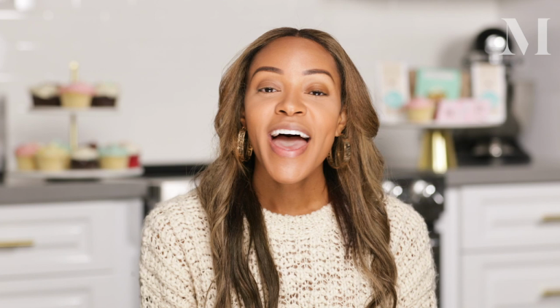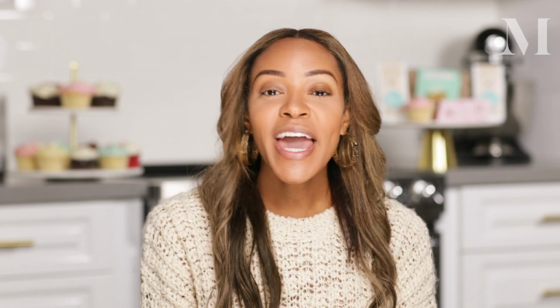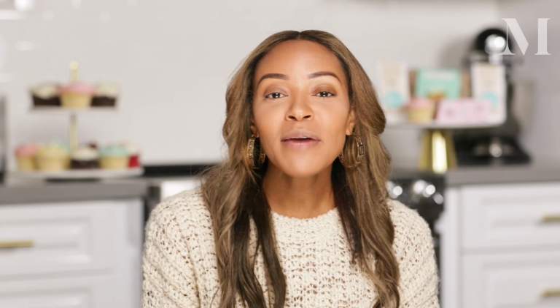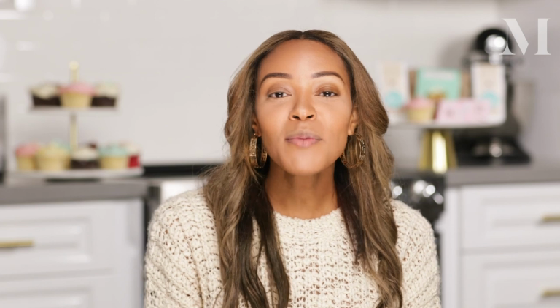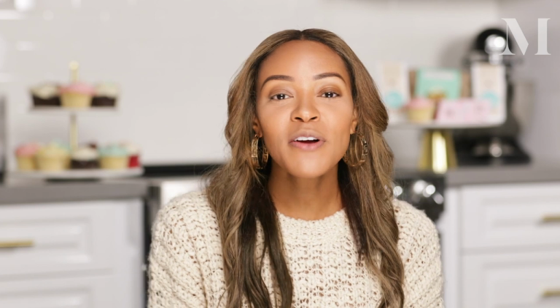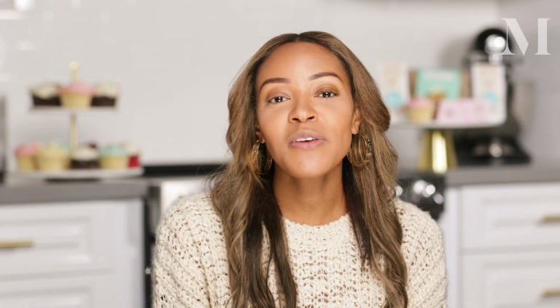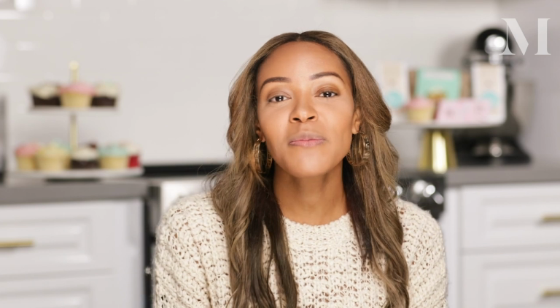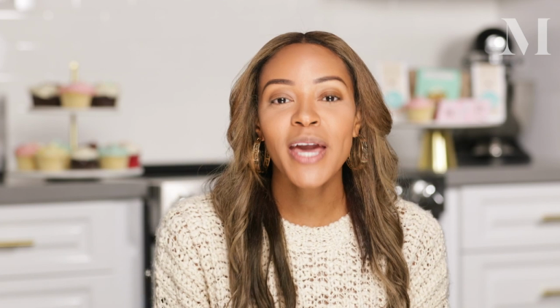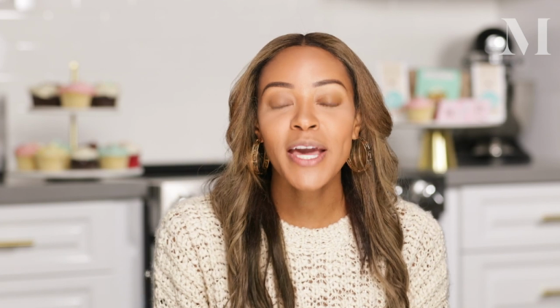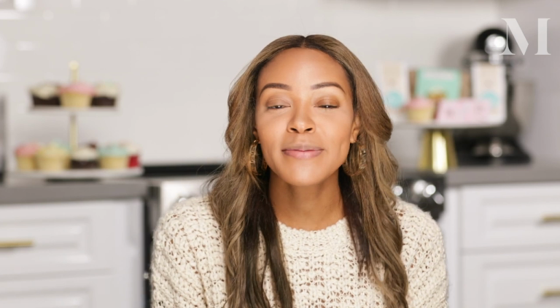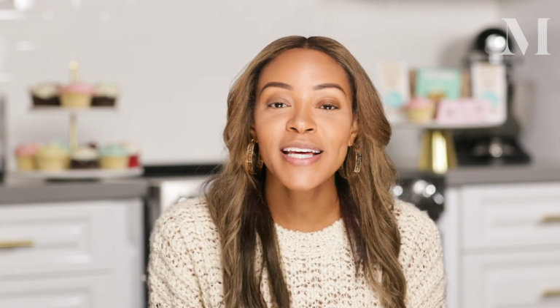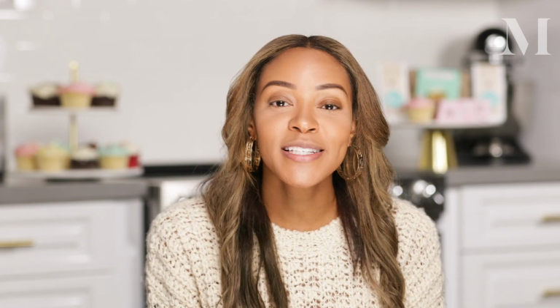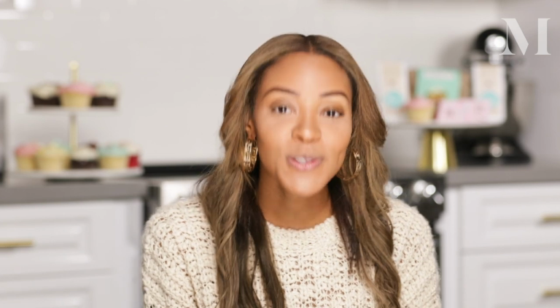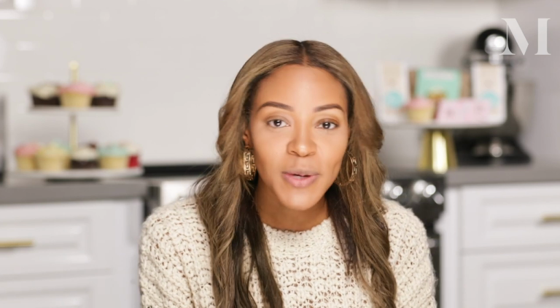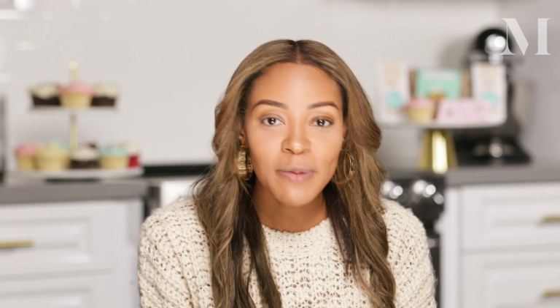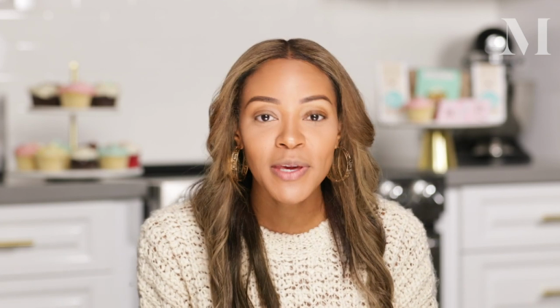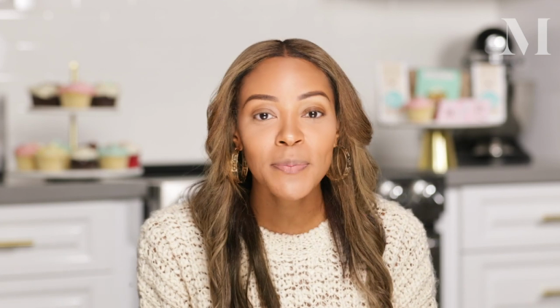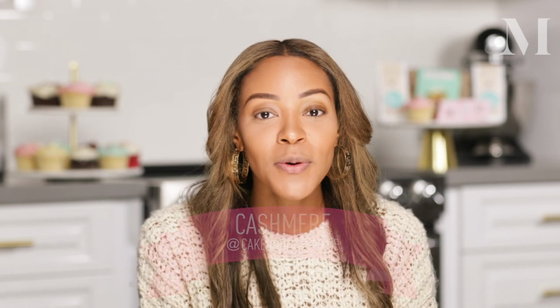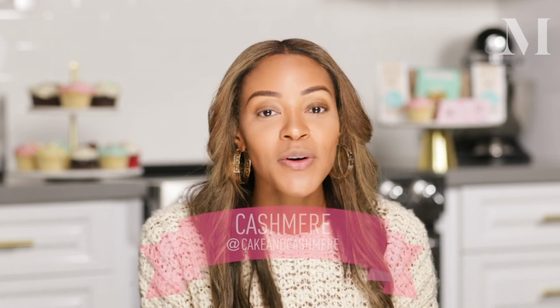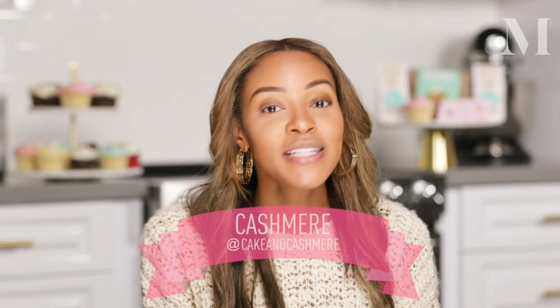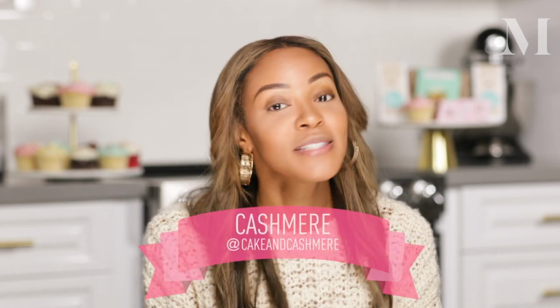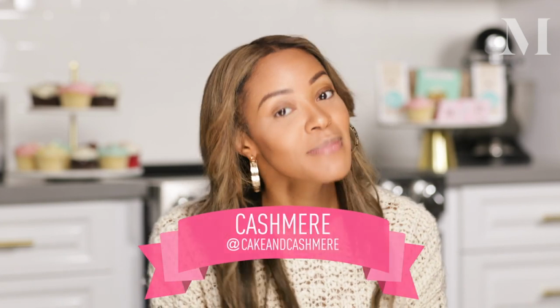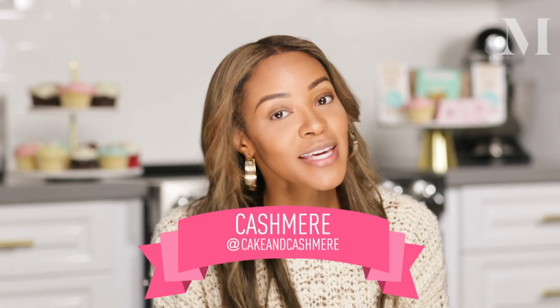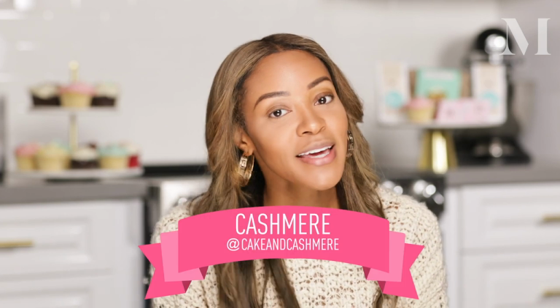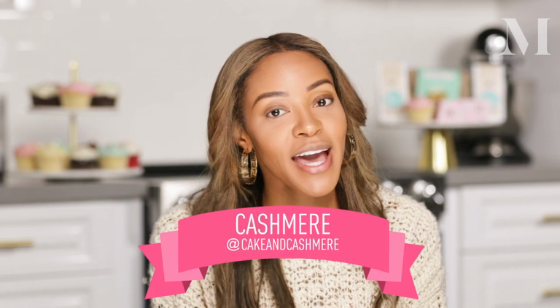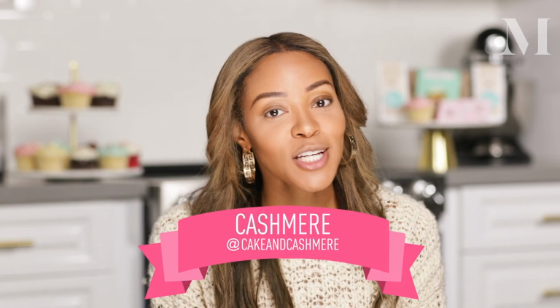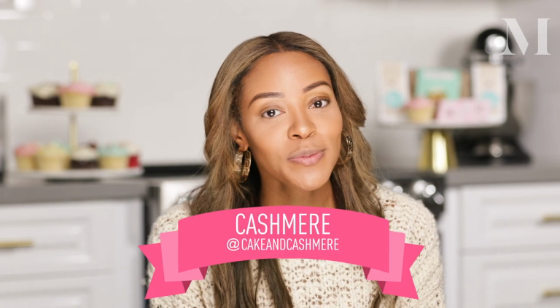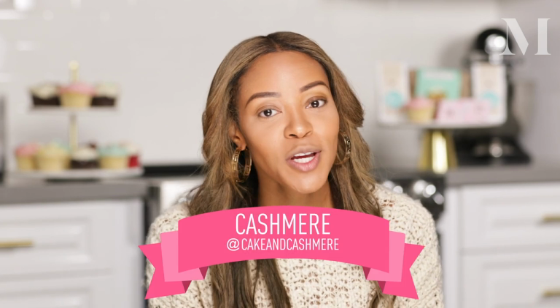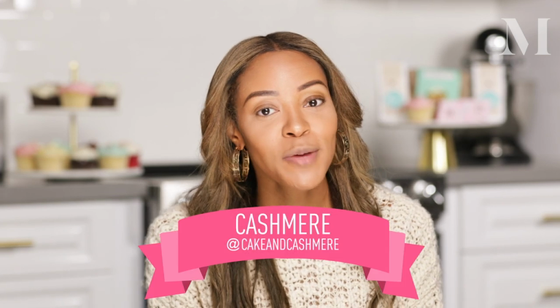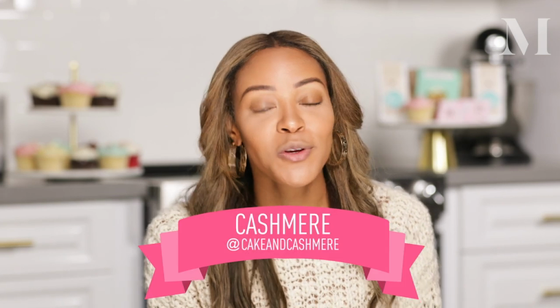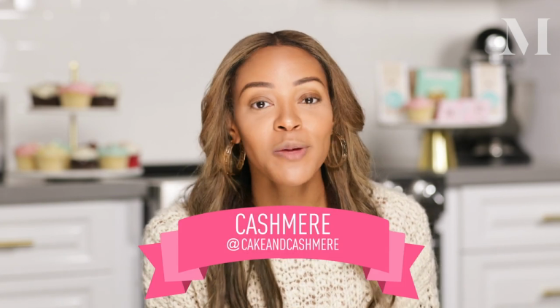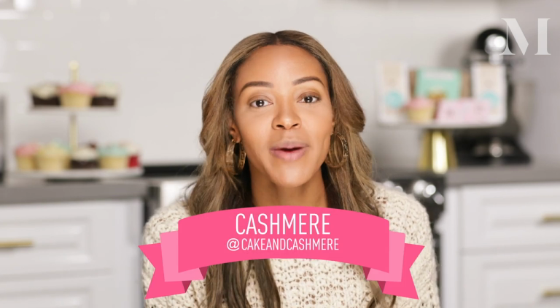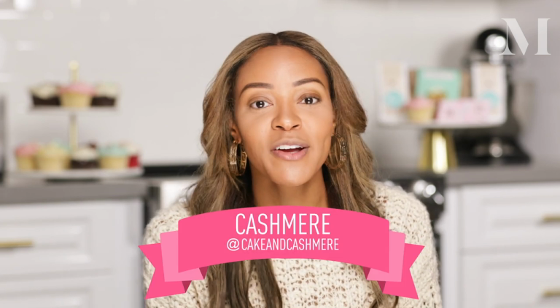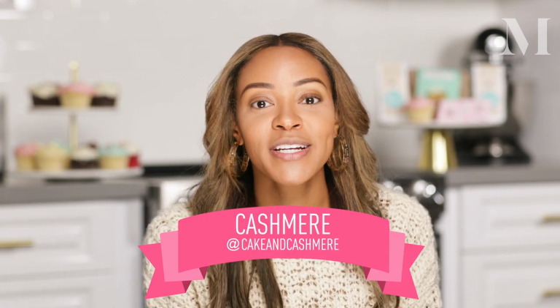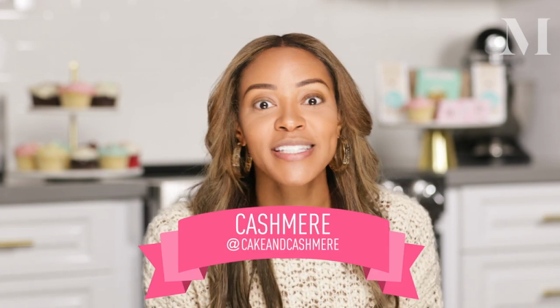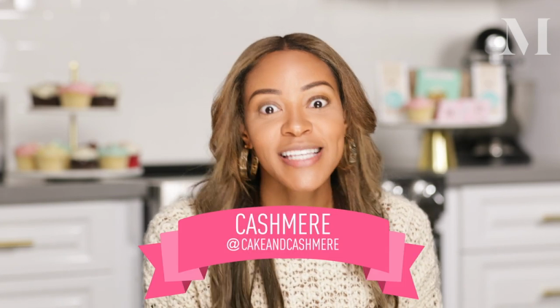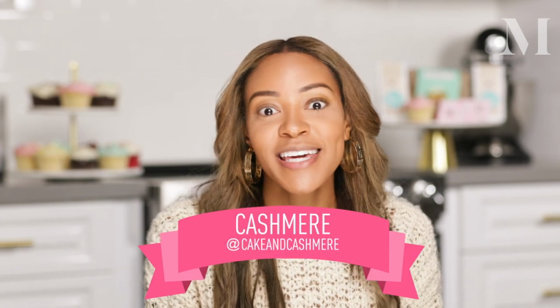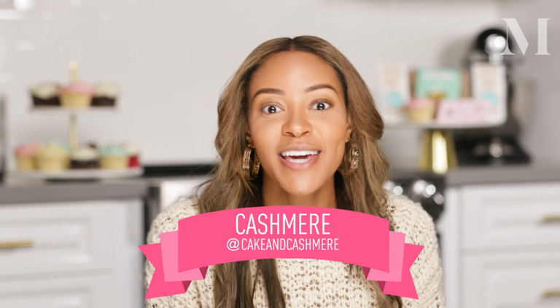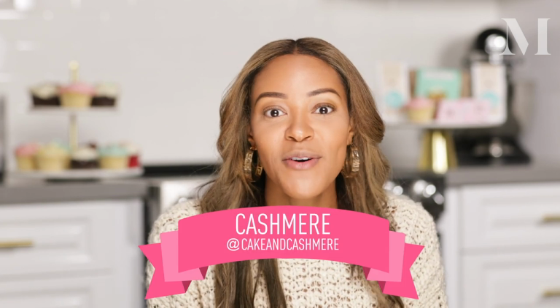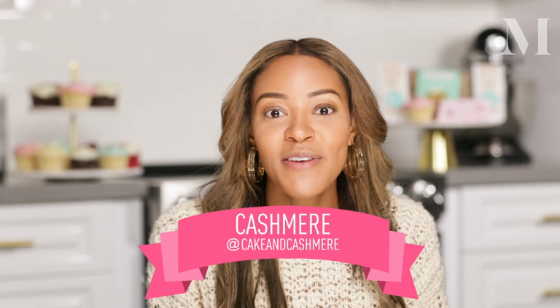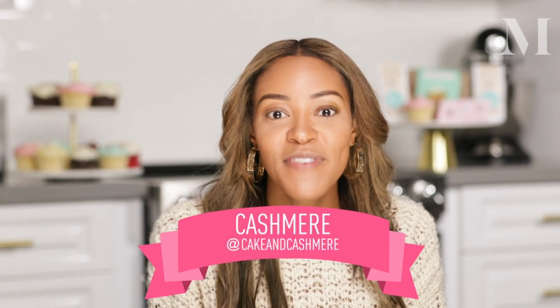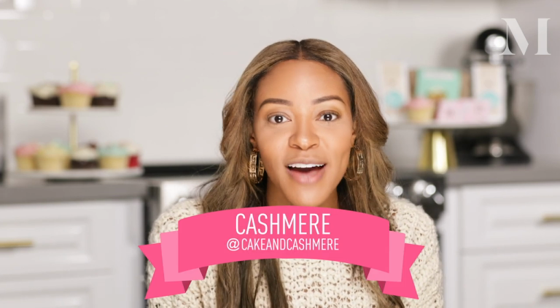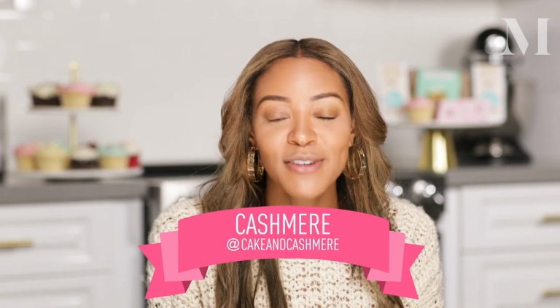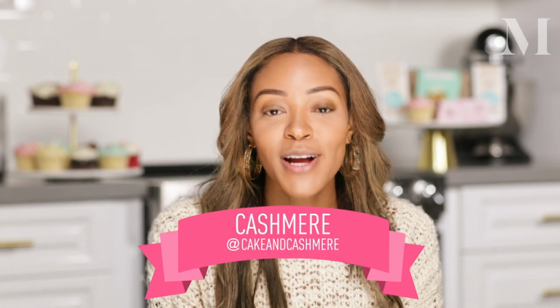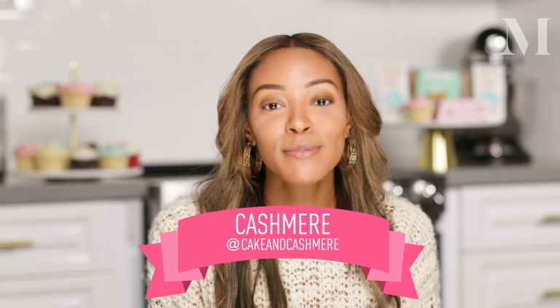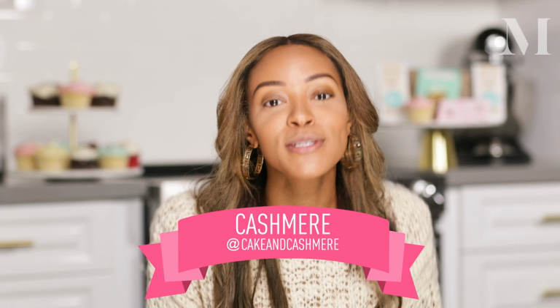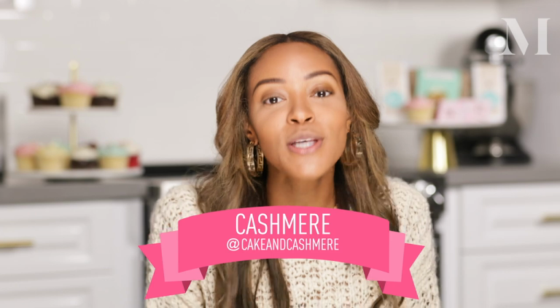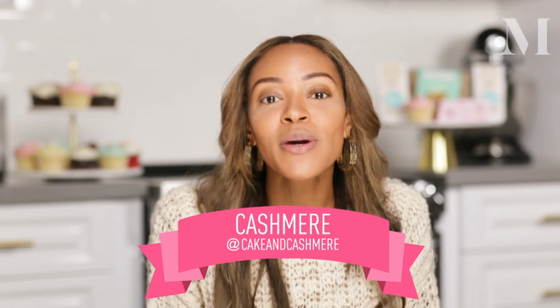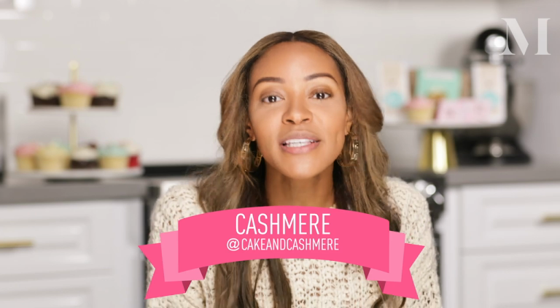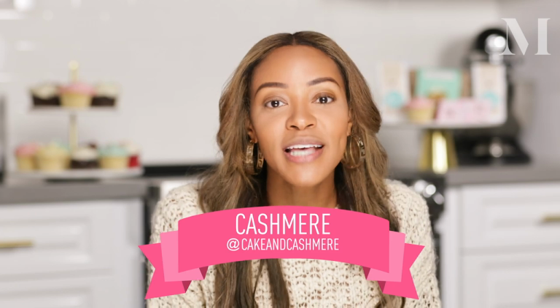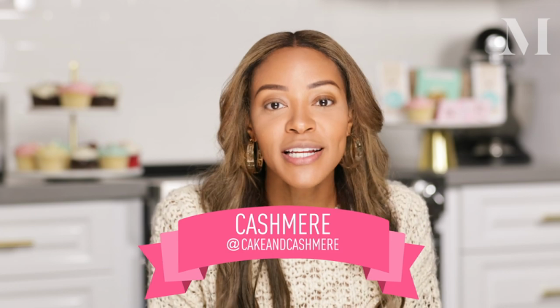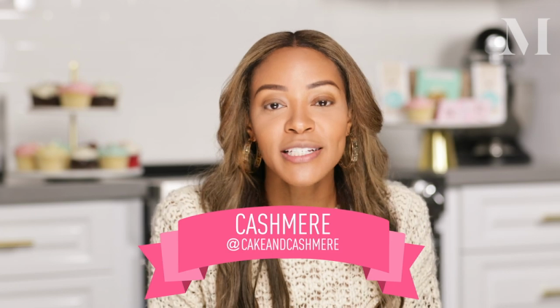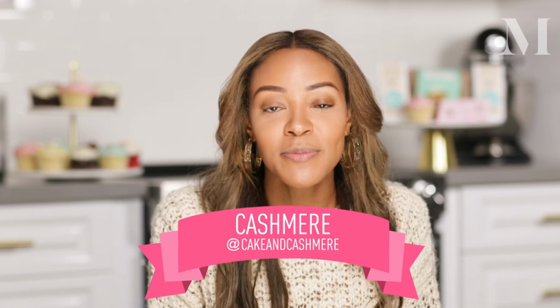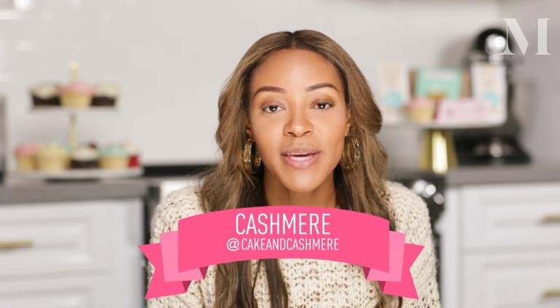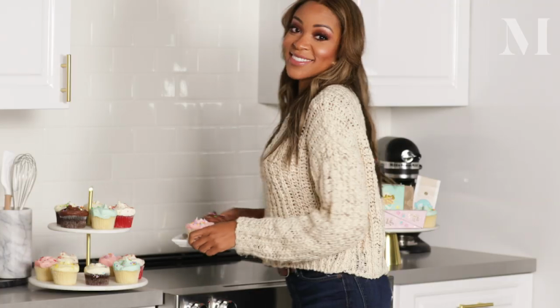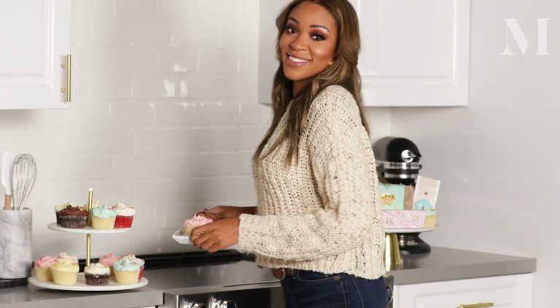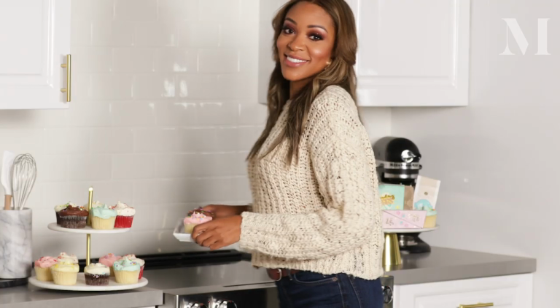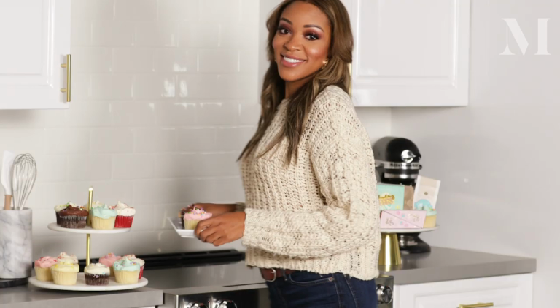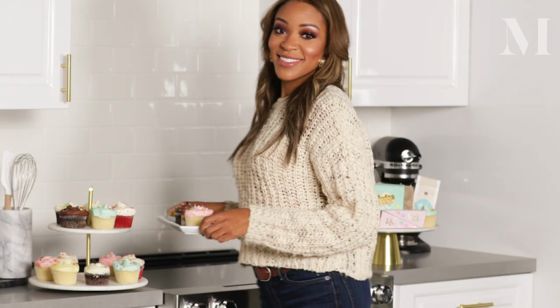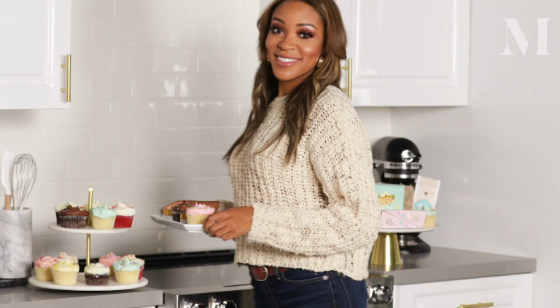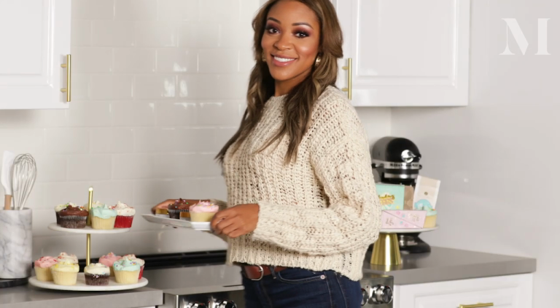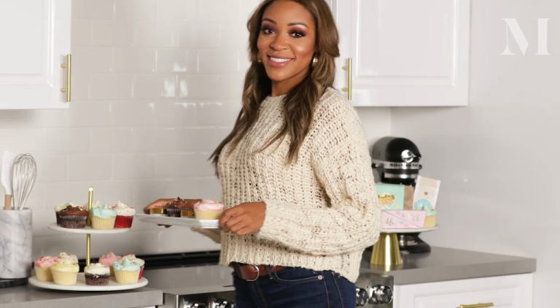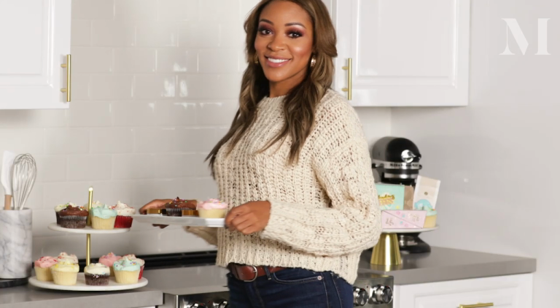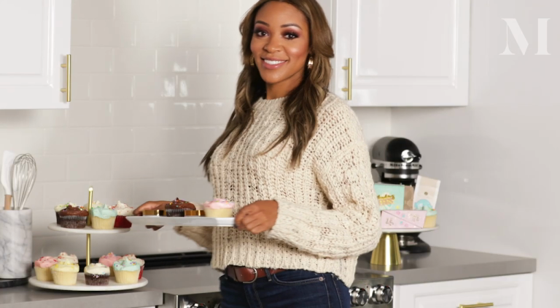Hey Morphe babes and sweet people. It's me, Kashmir, Beauty Bakery CEO and founder. I'm so excited to be at Studio Morphe.